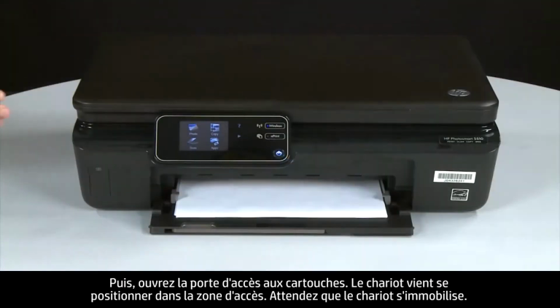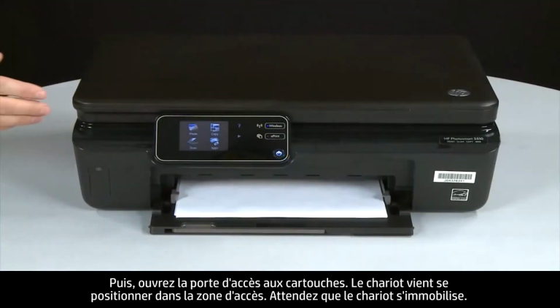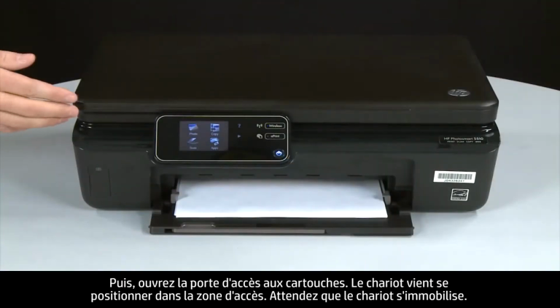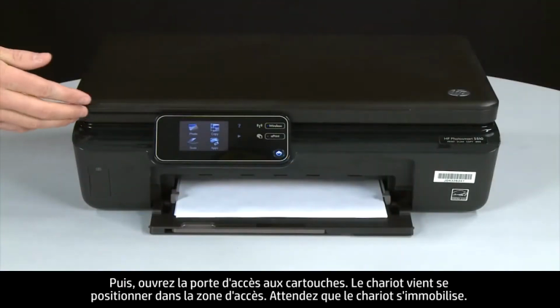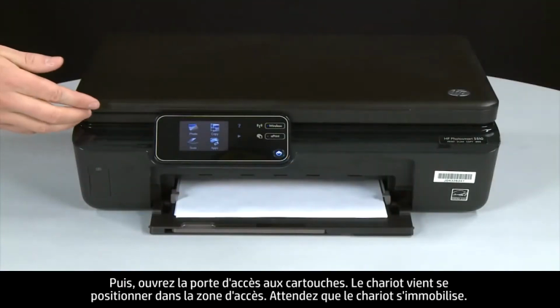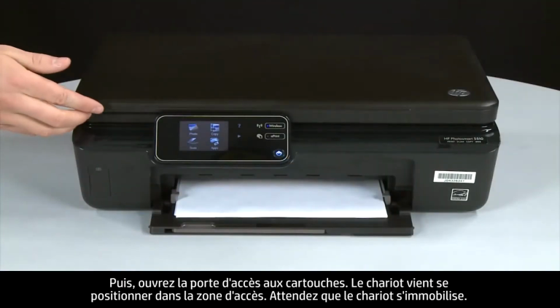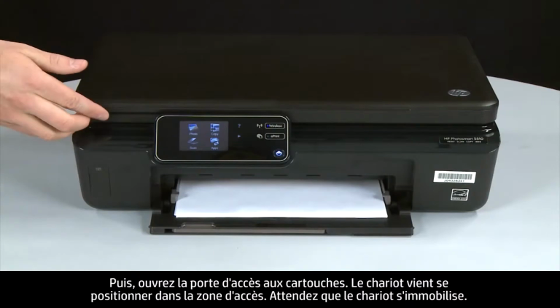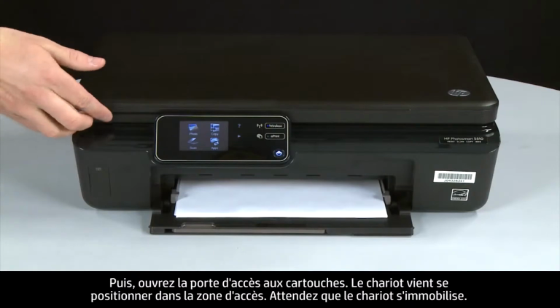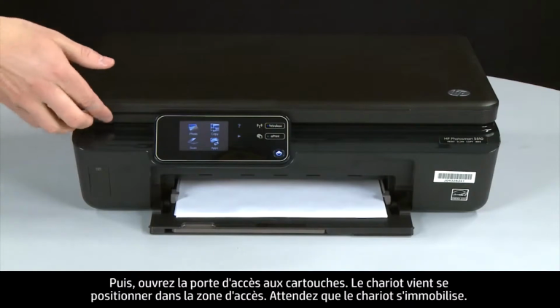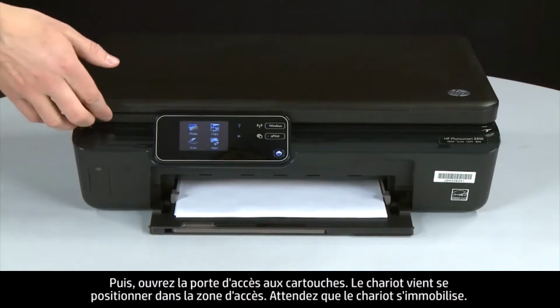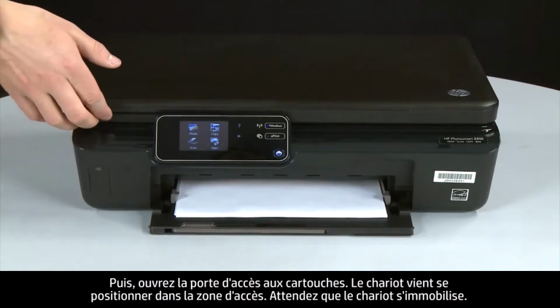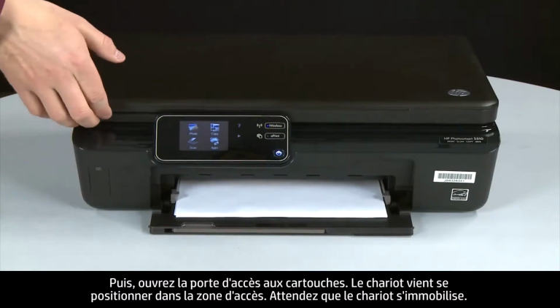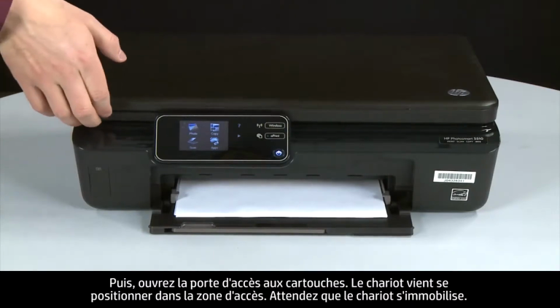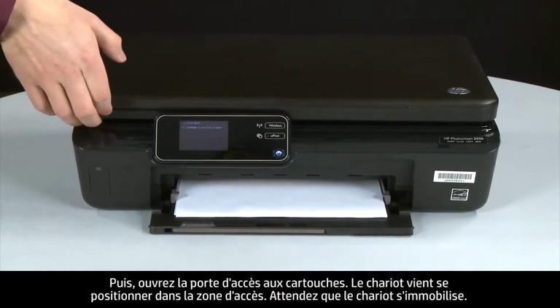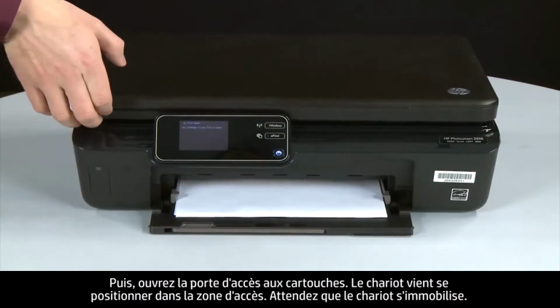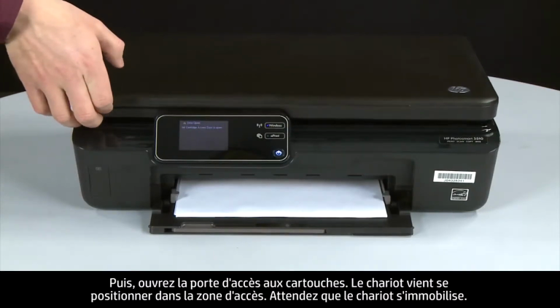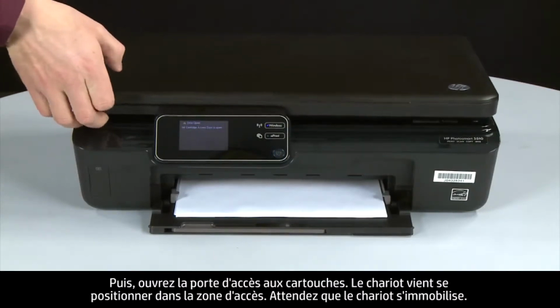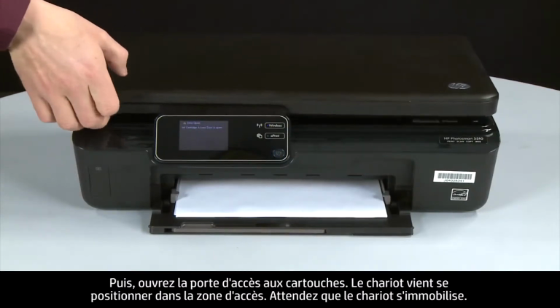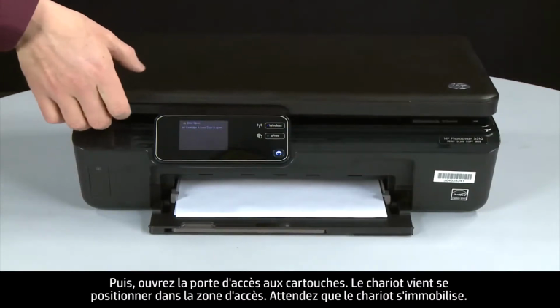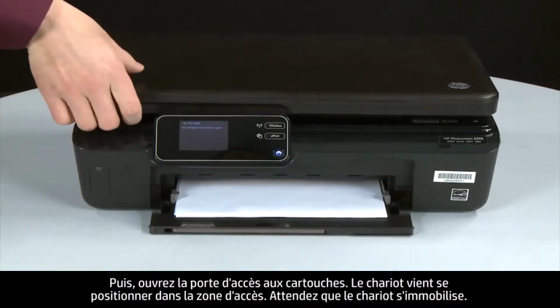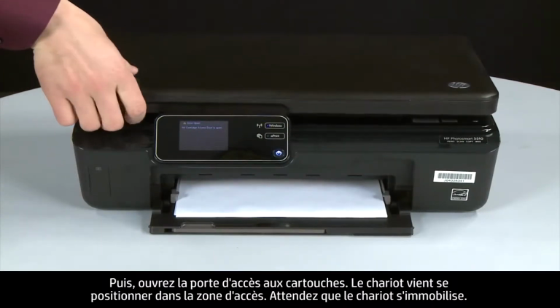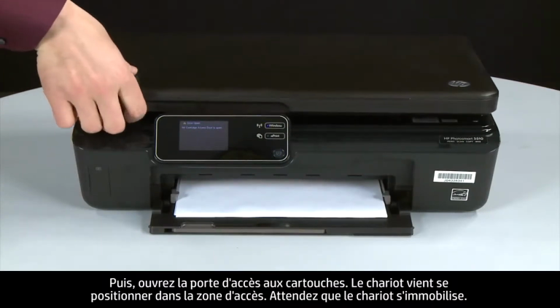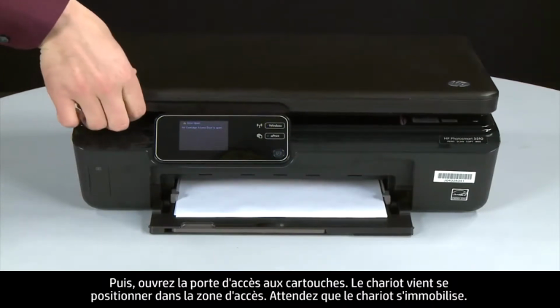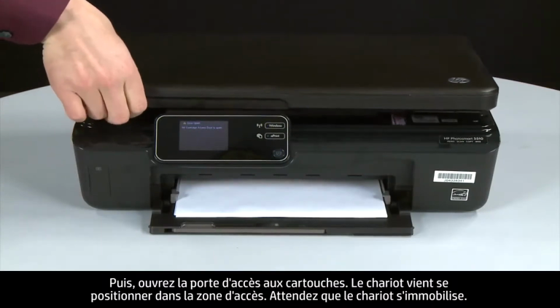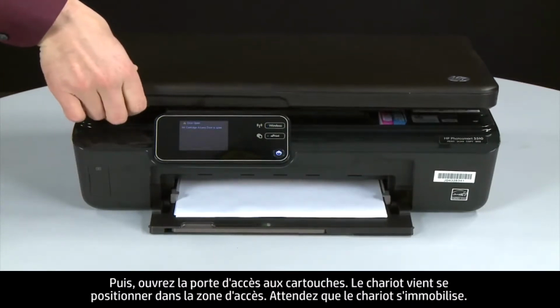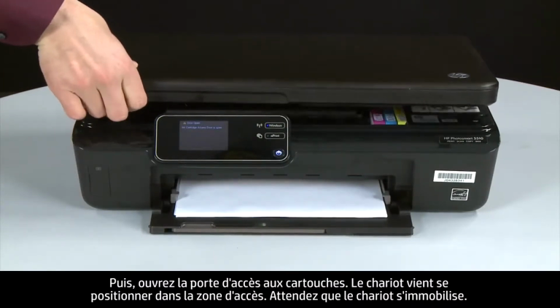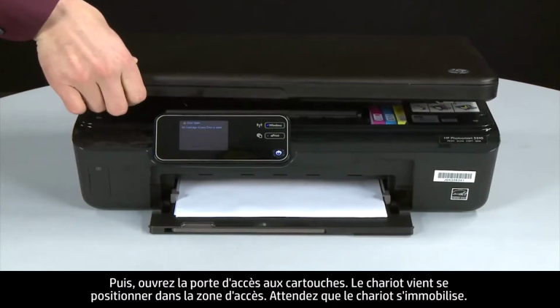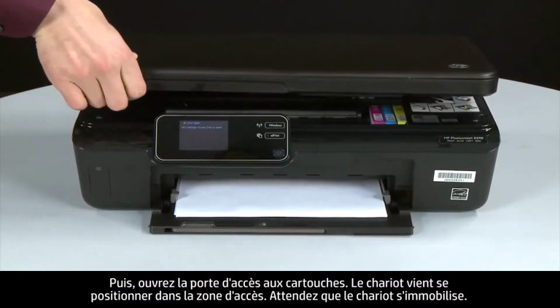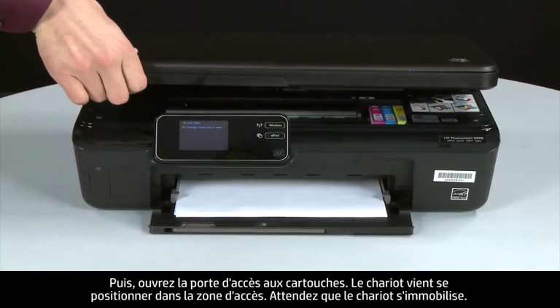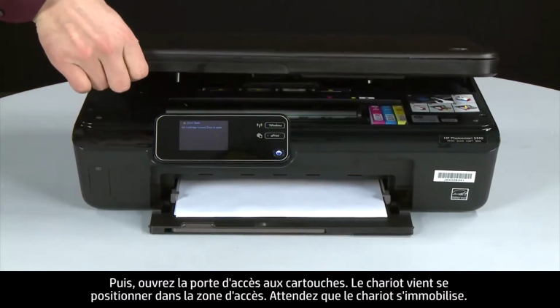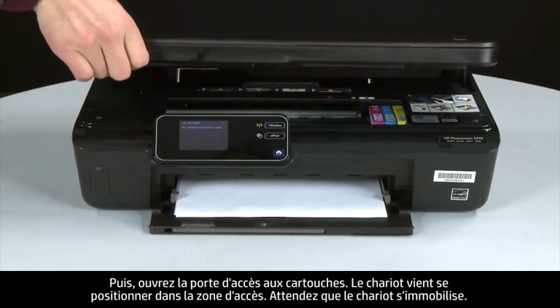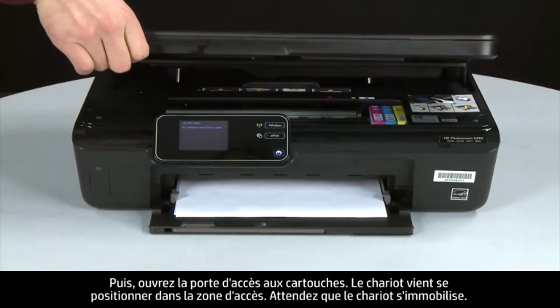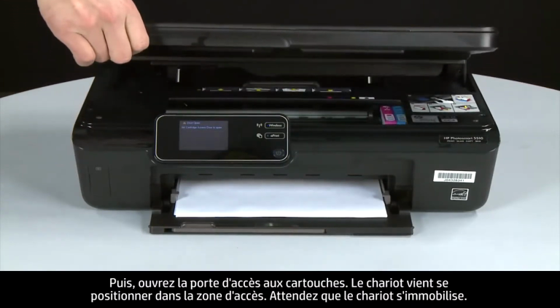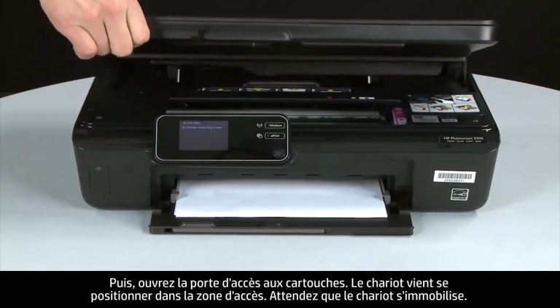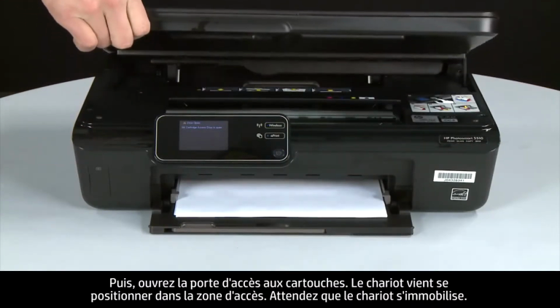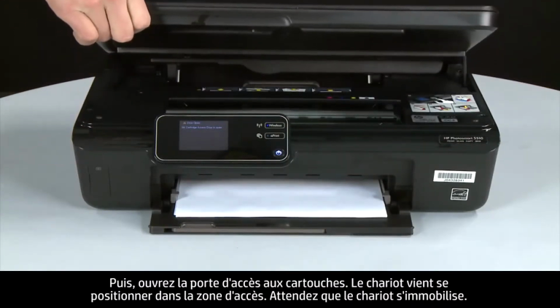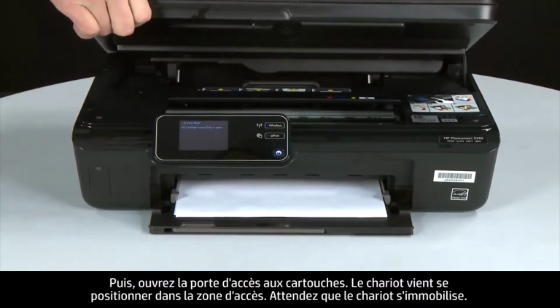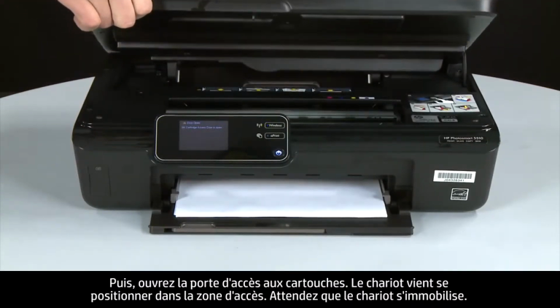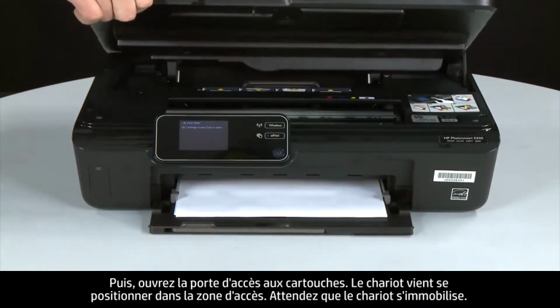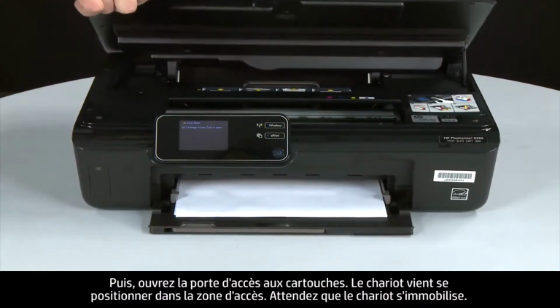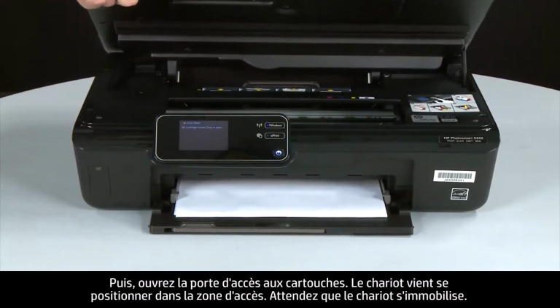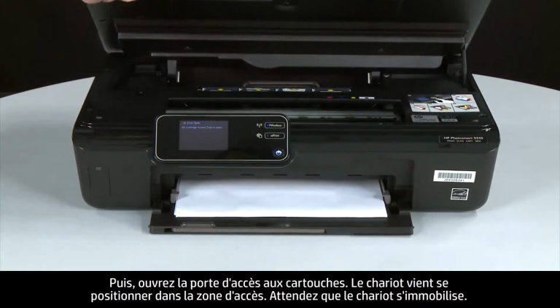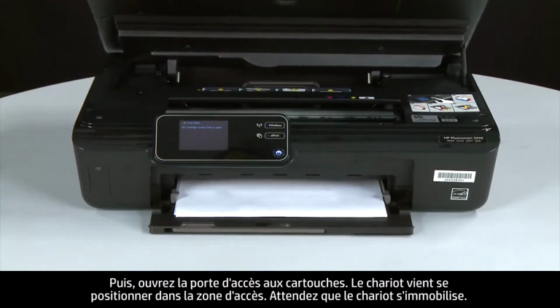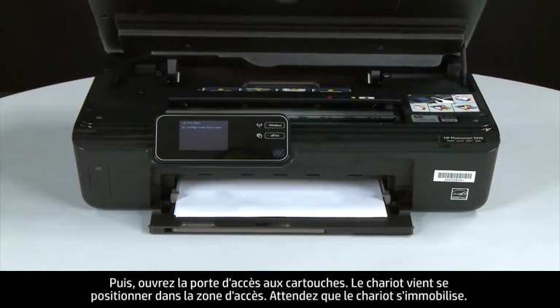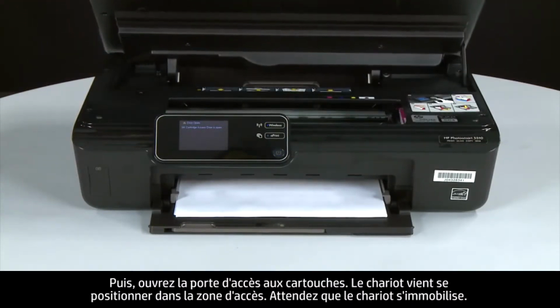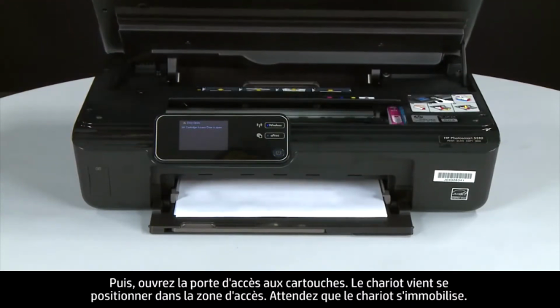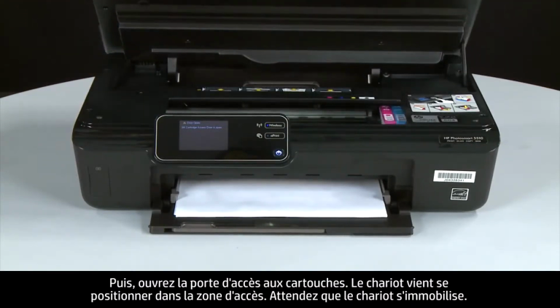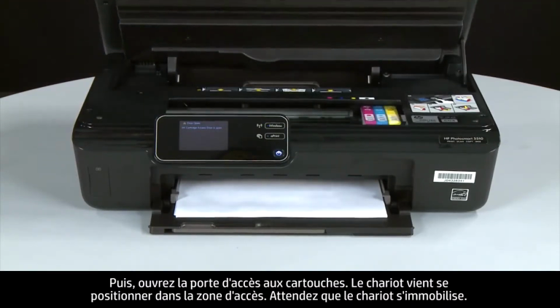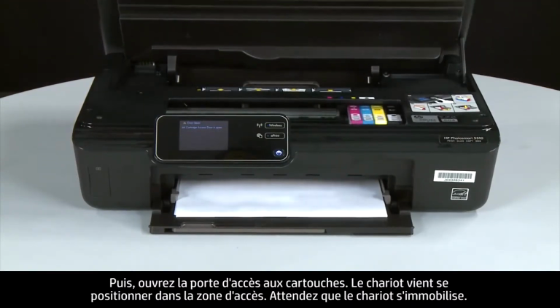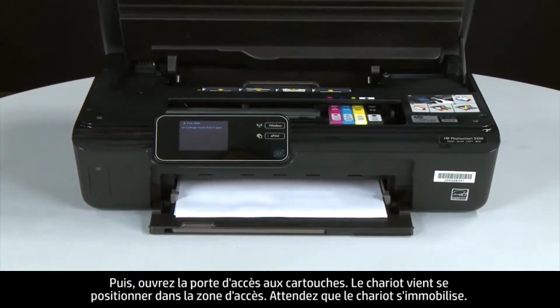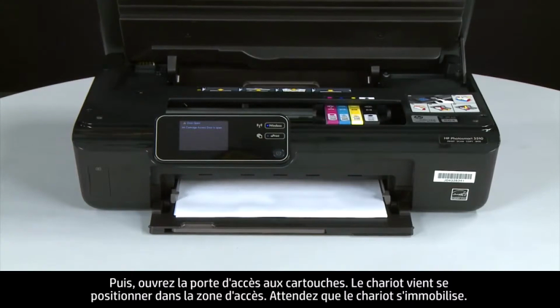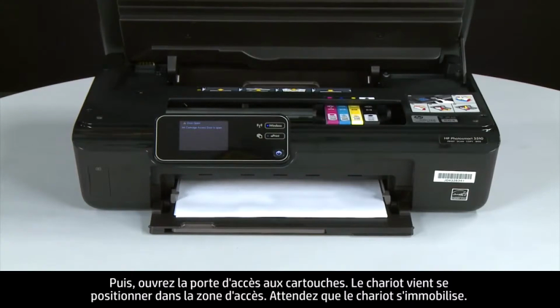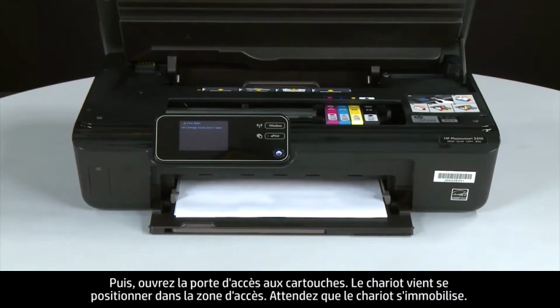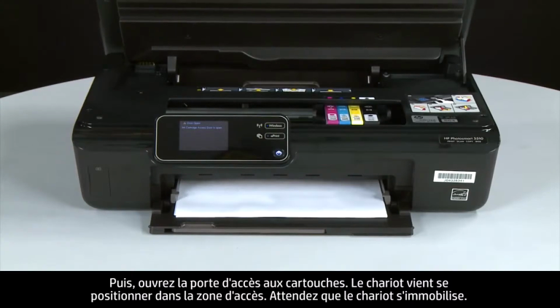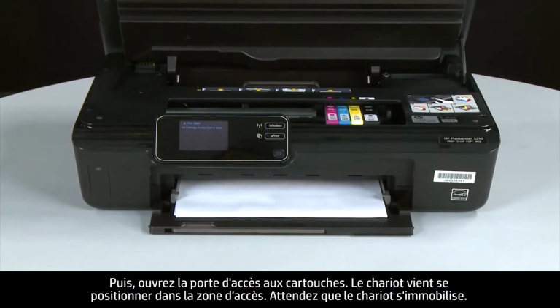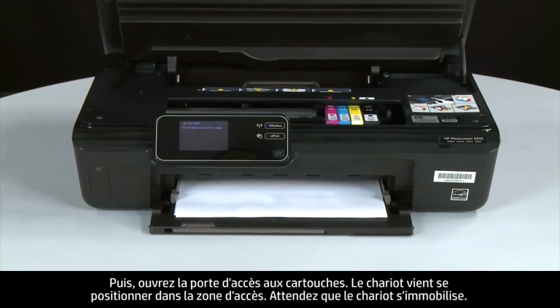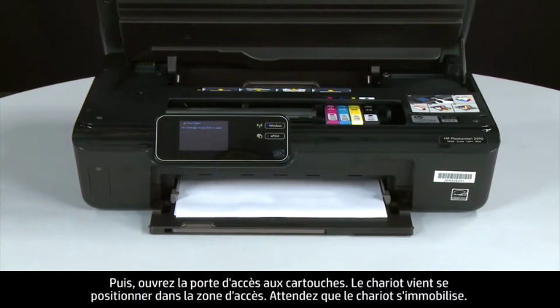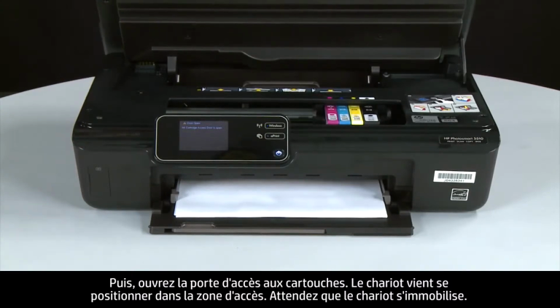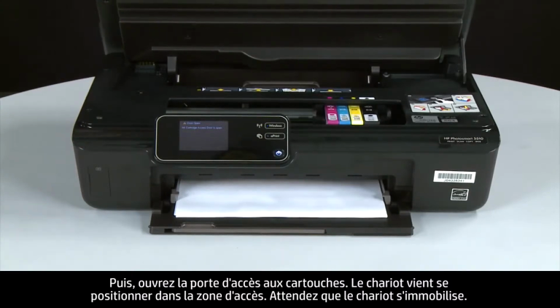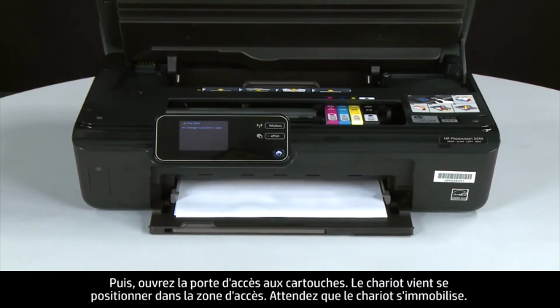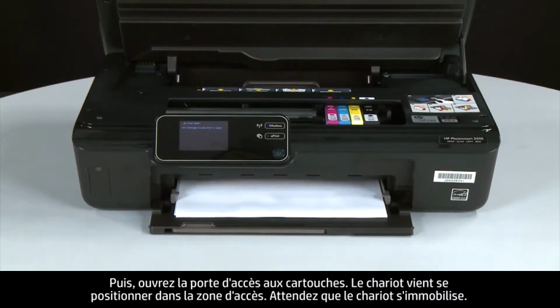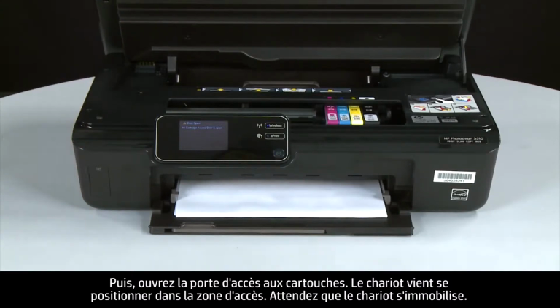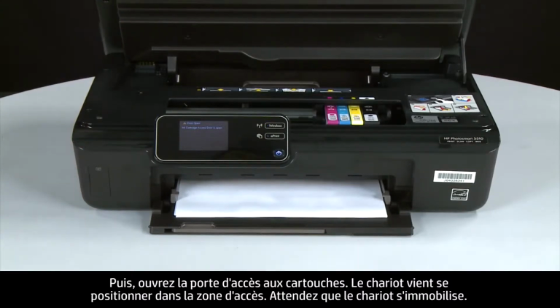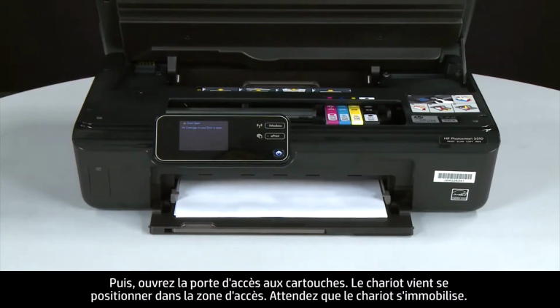Next, raise the cartridge access door. The carriage moves into the access area. Allow the carriage to stop moving.